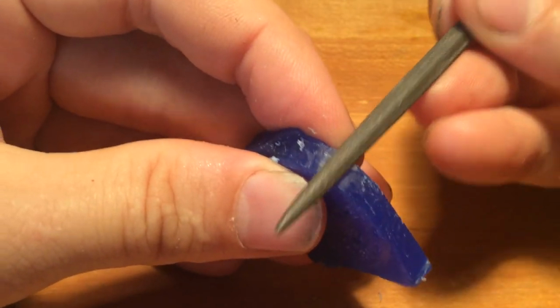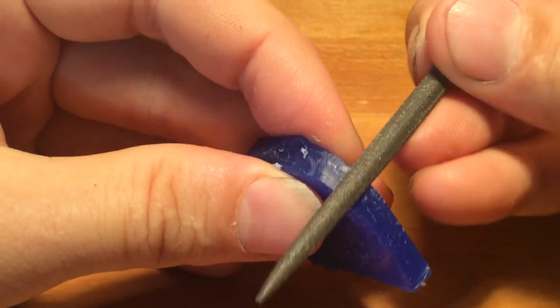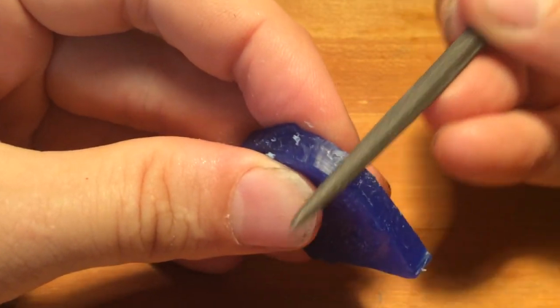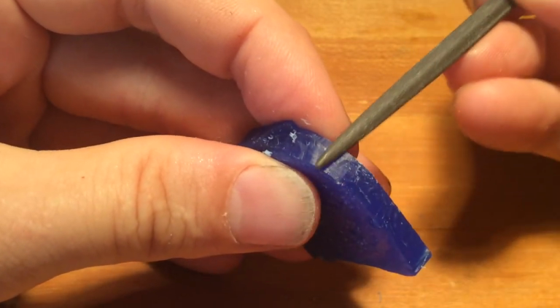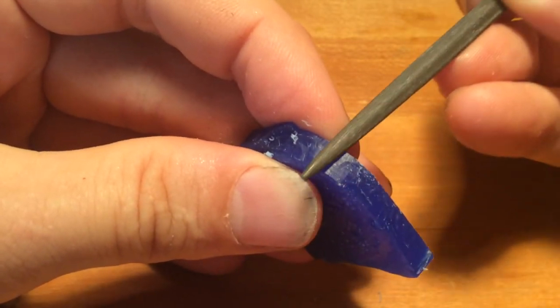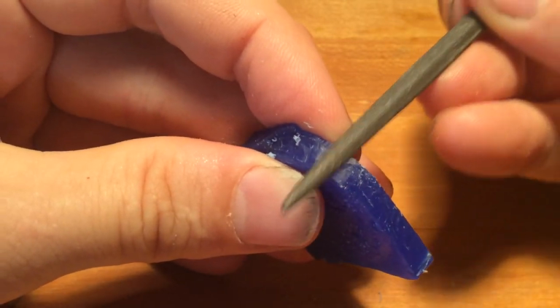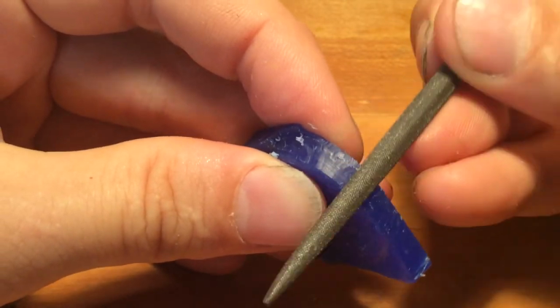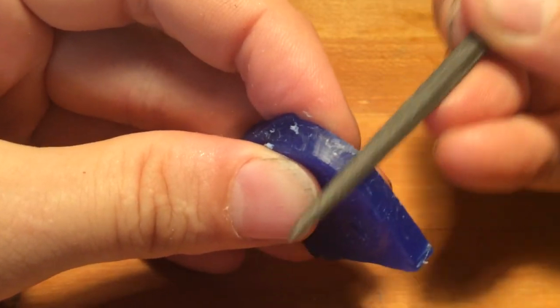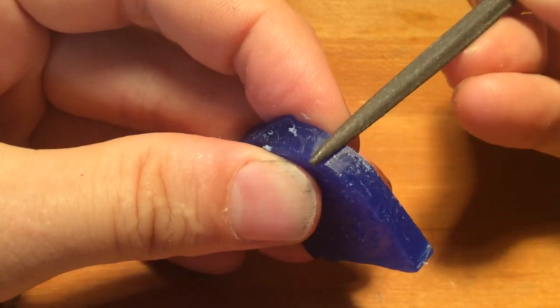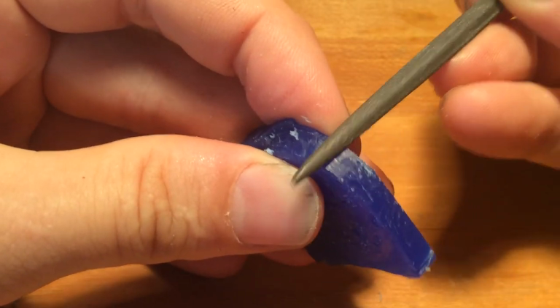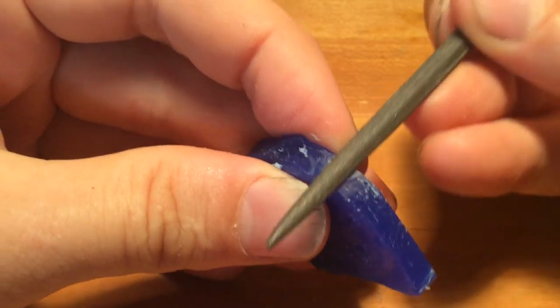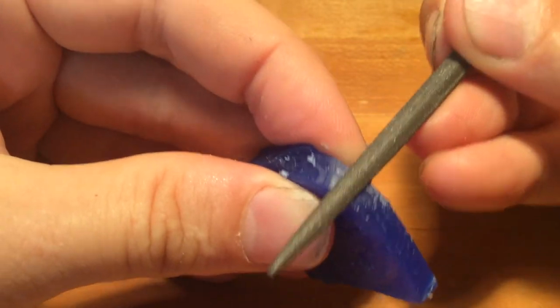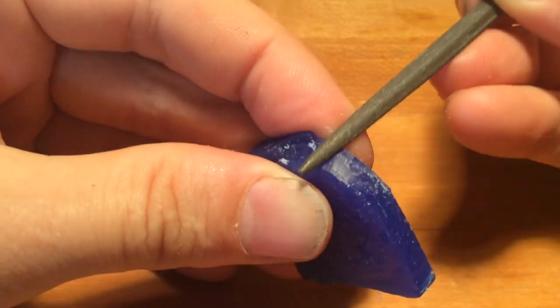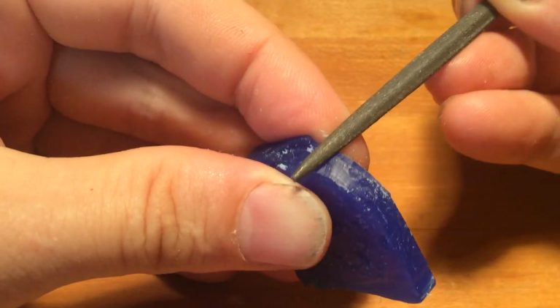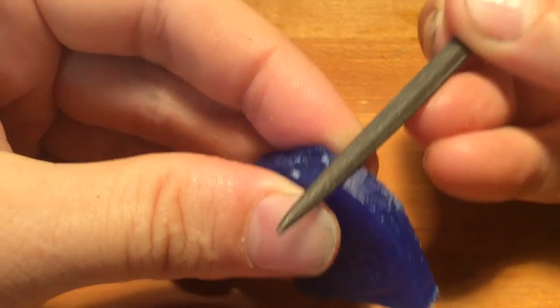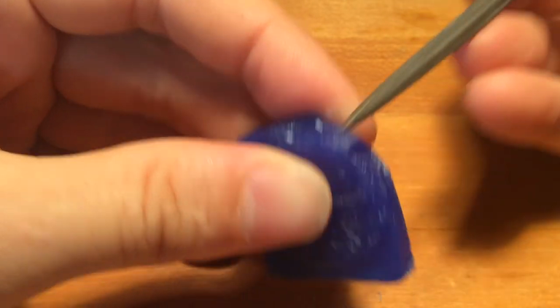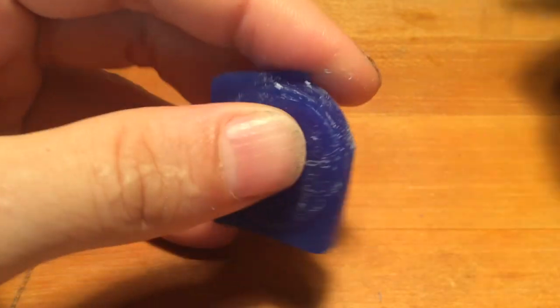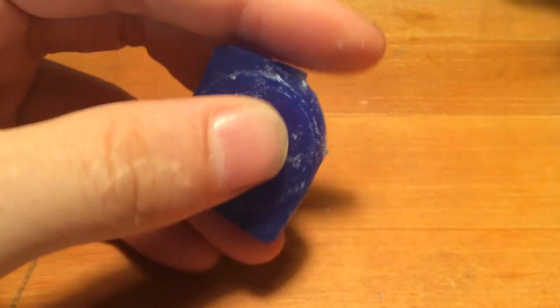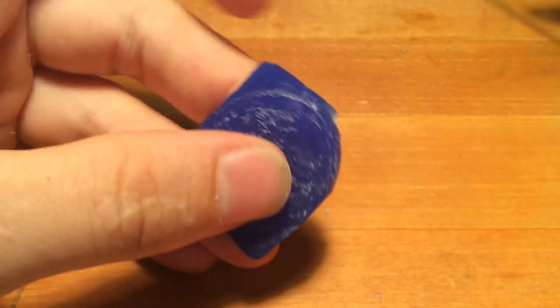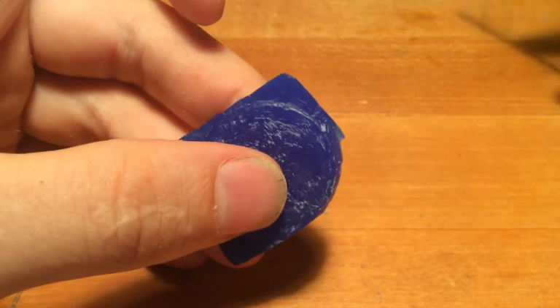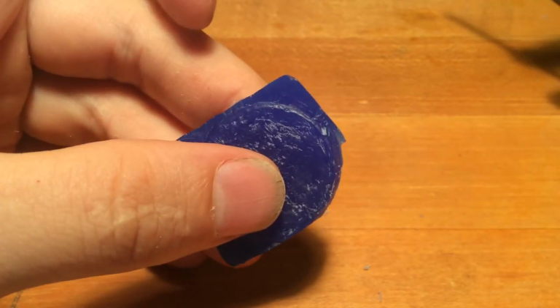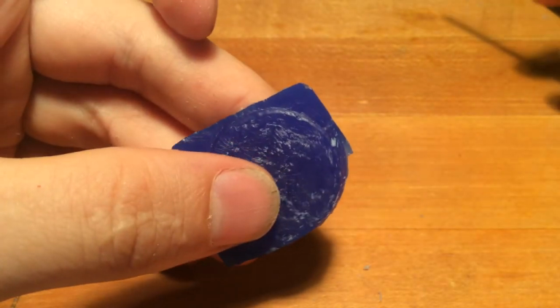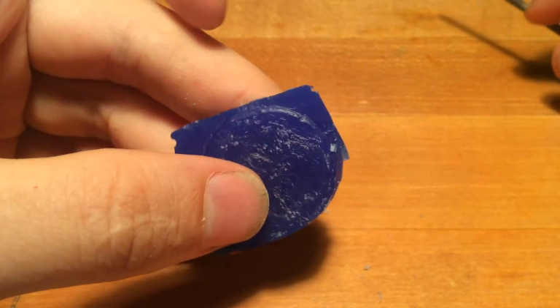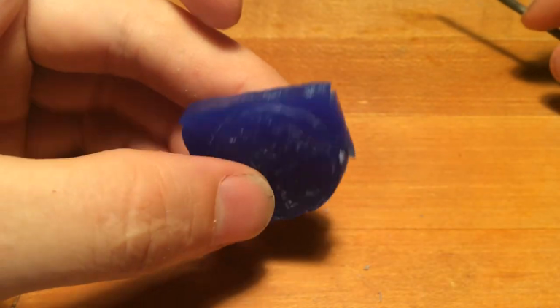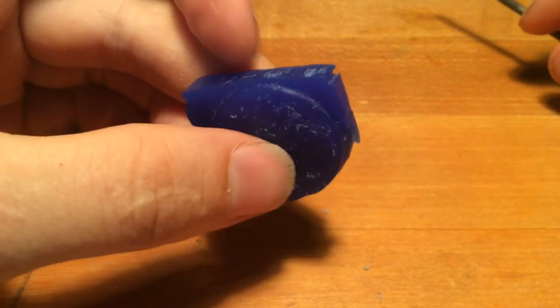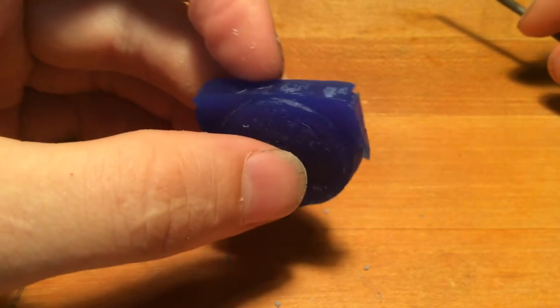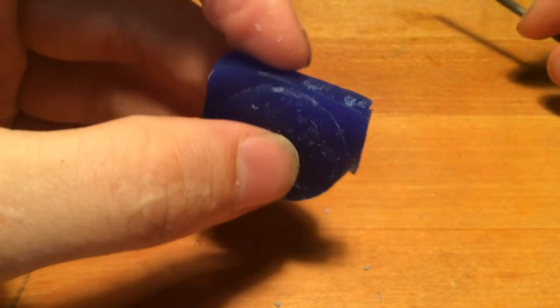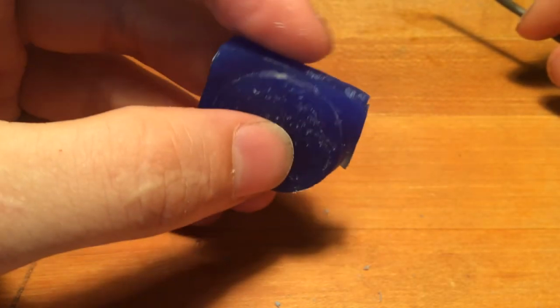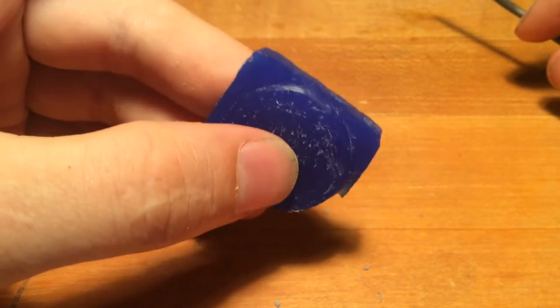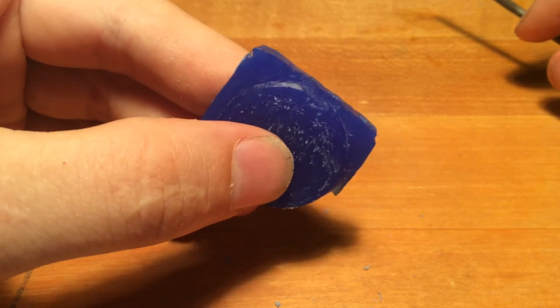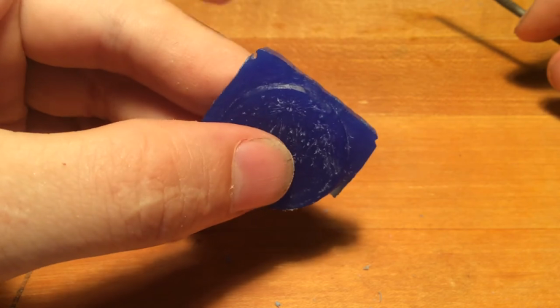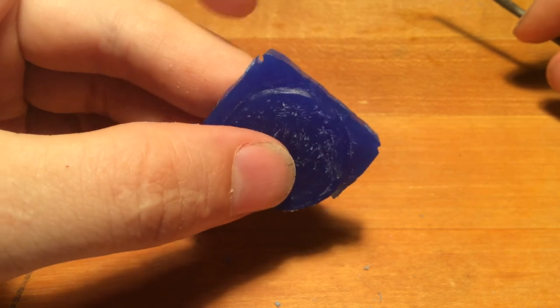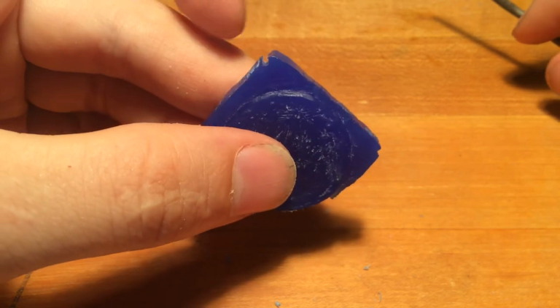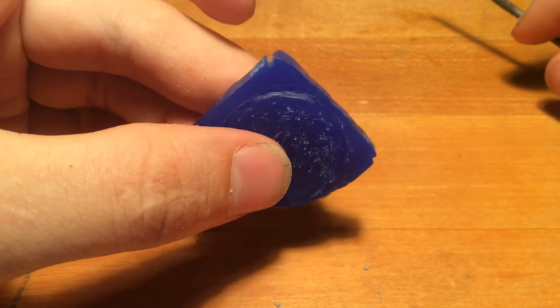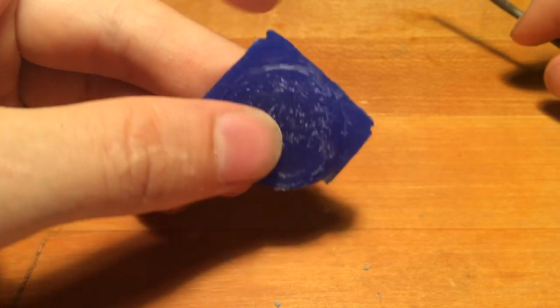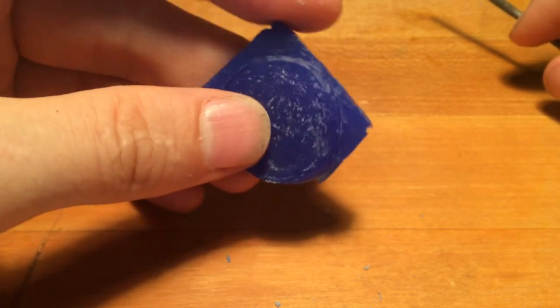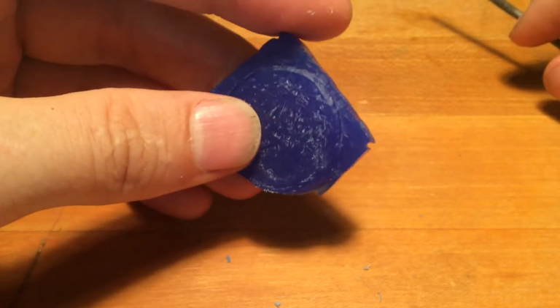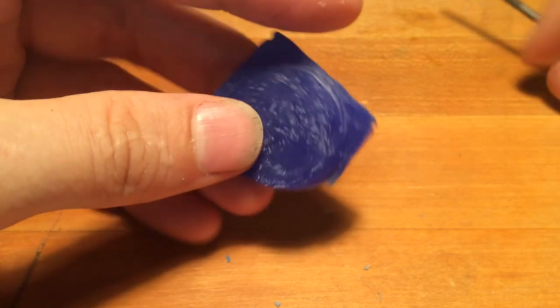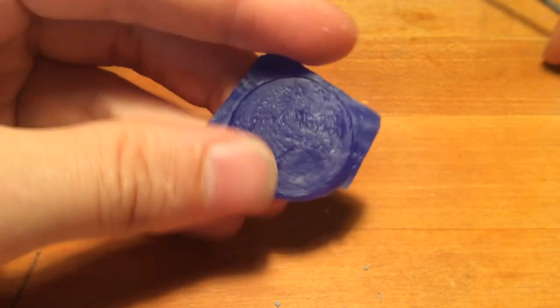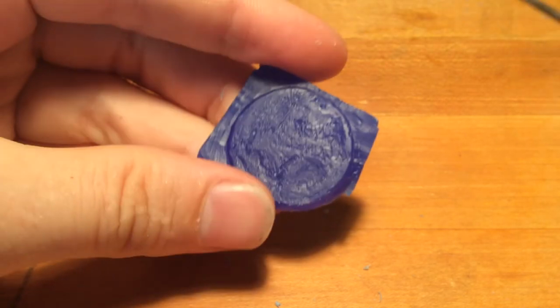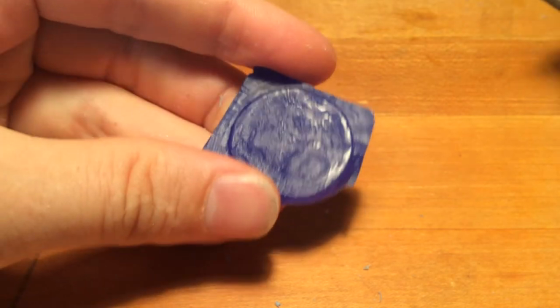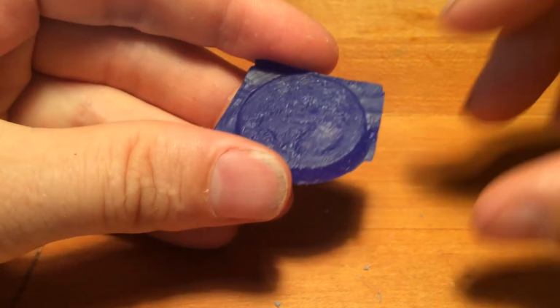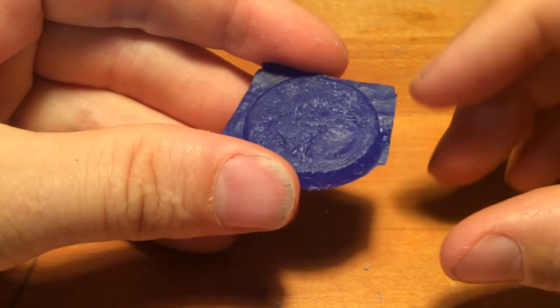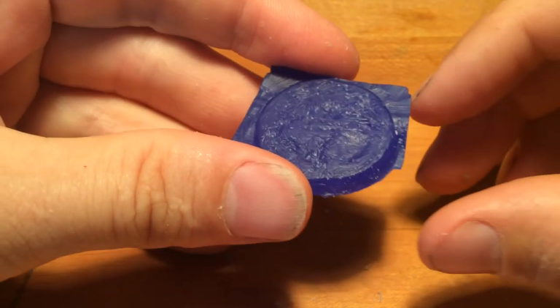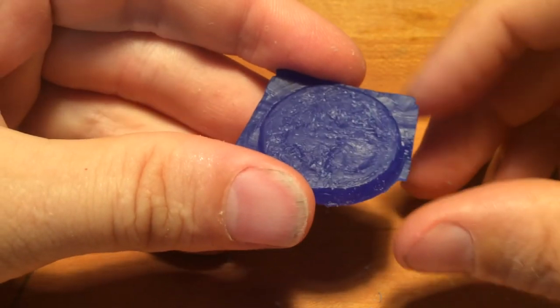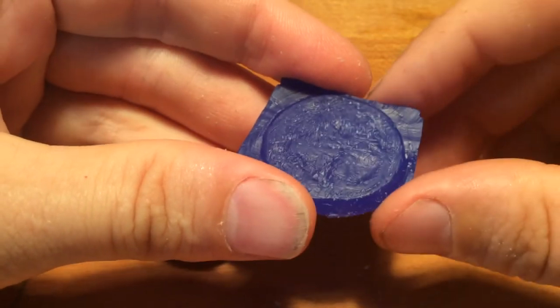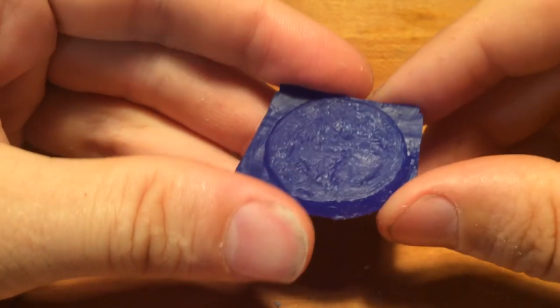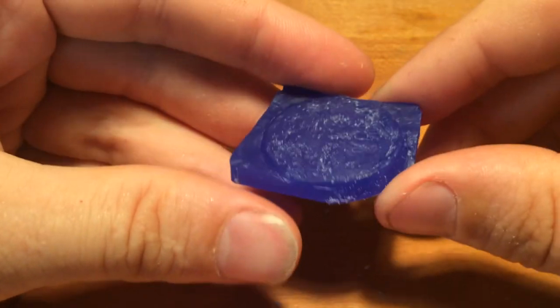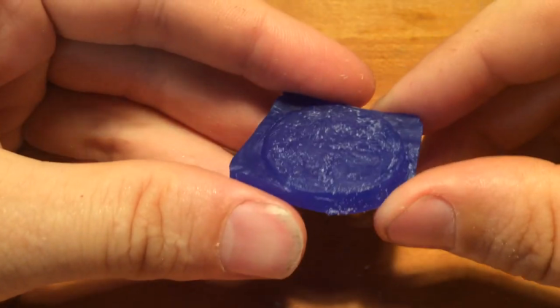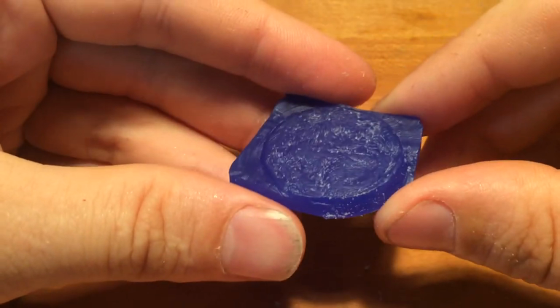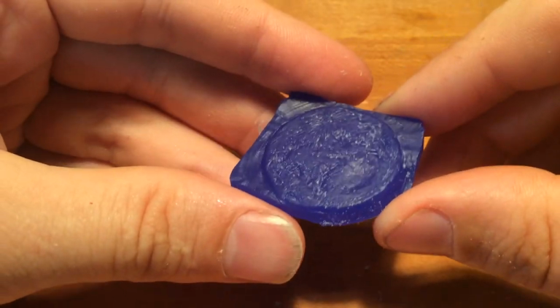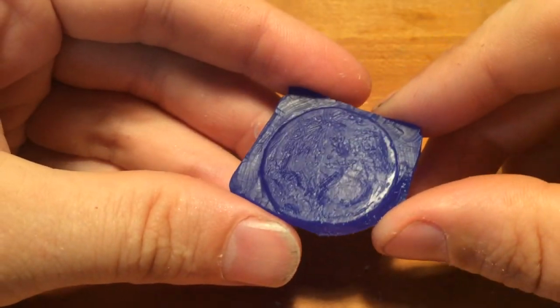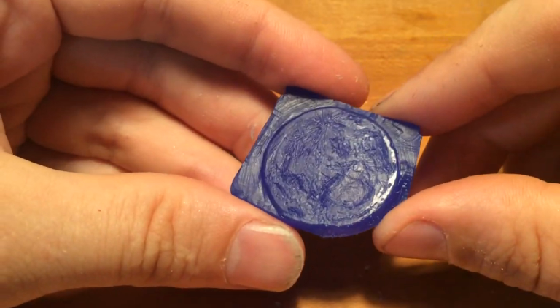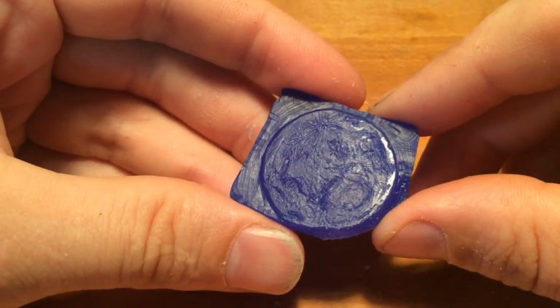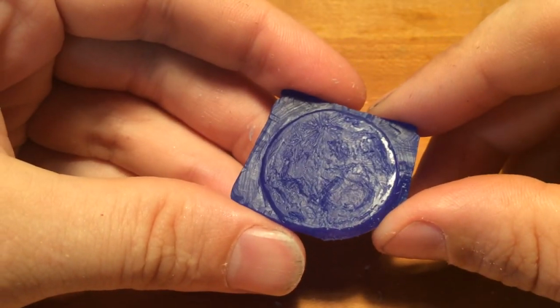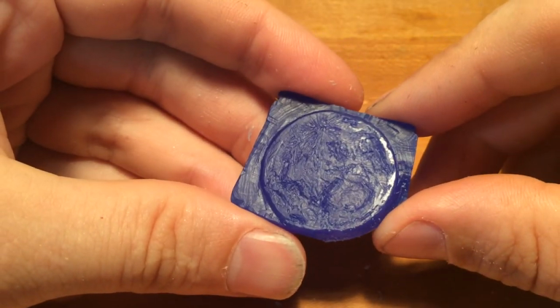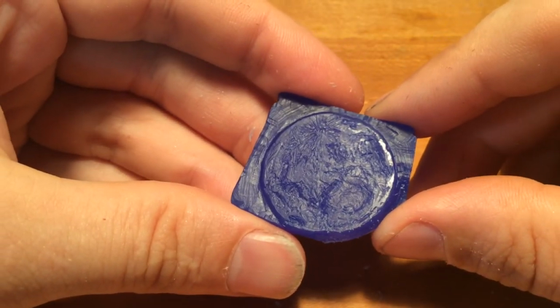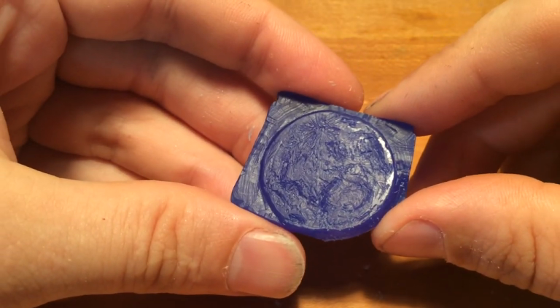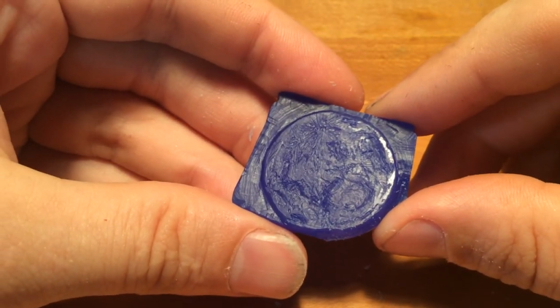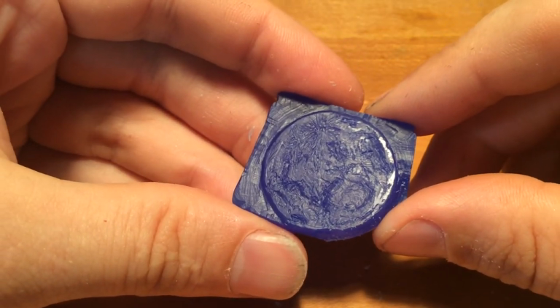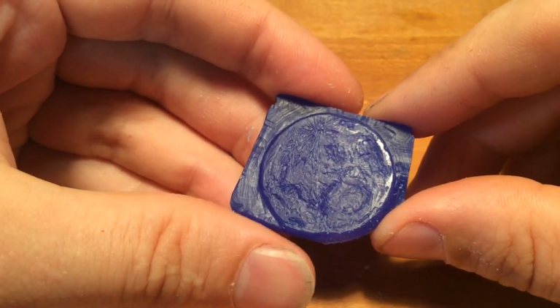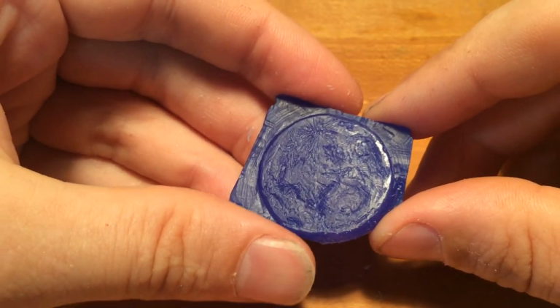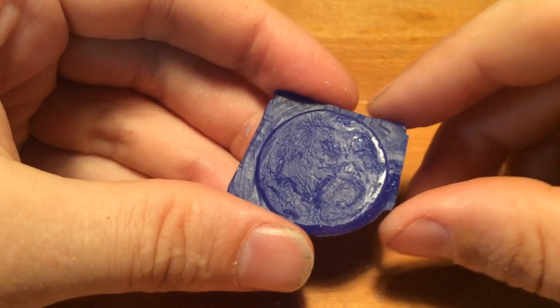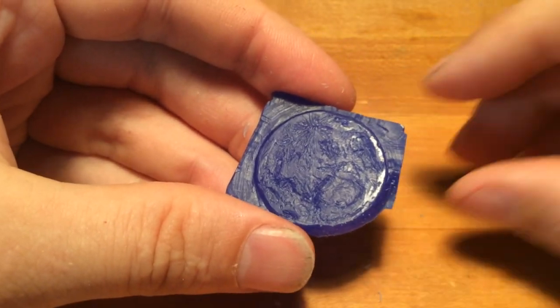We'll do the rest off-camera, but I think that's enough for the basic carving techniques that we need to cover.